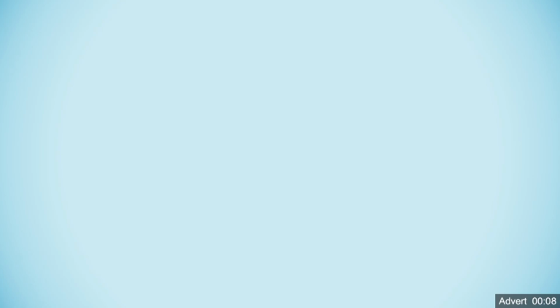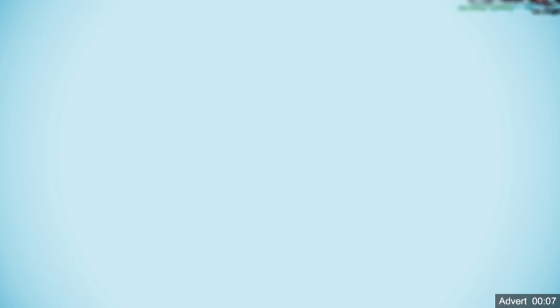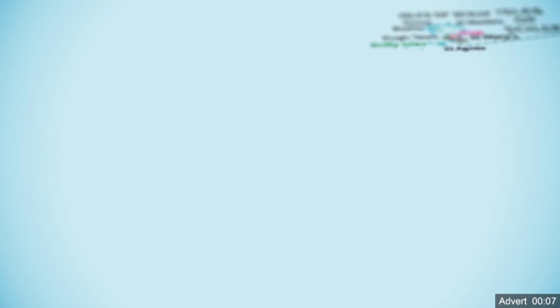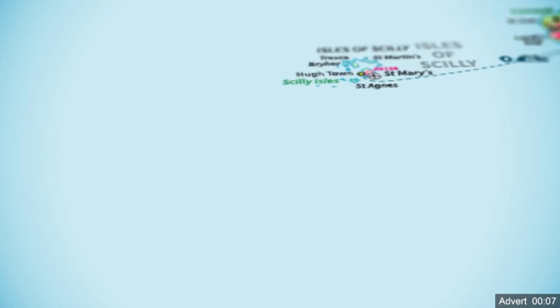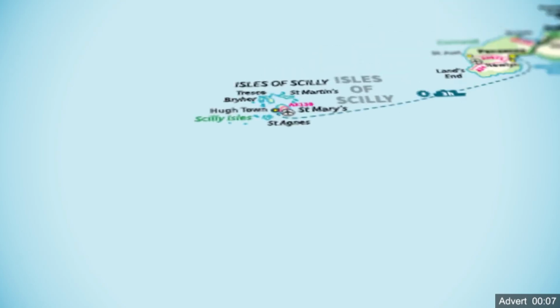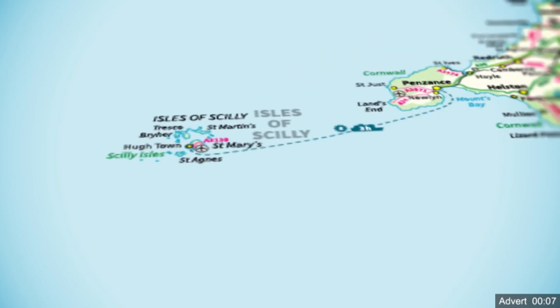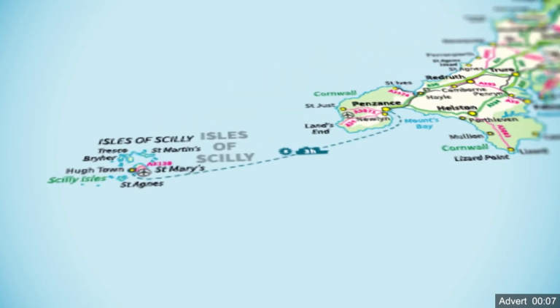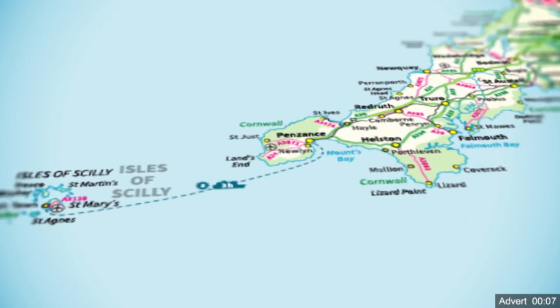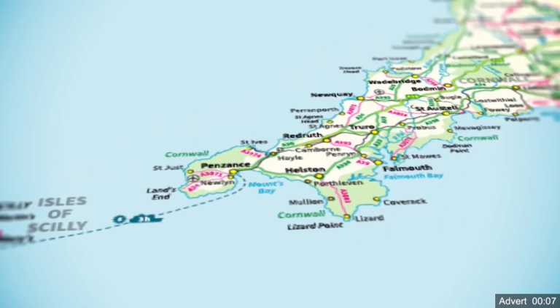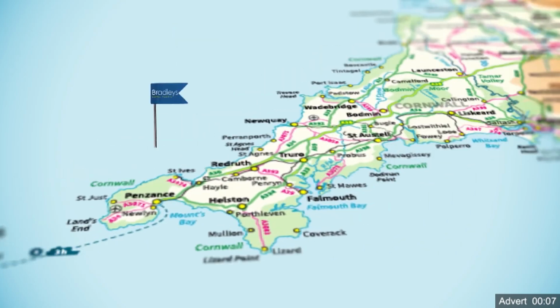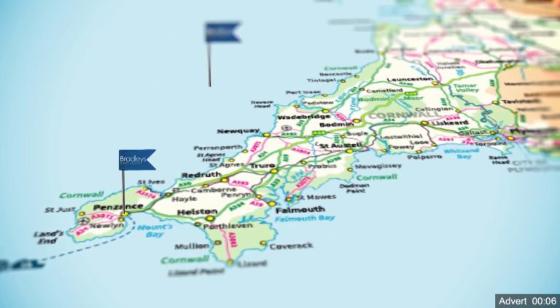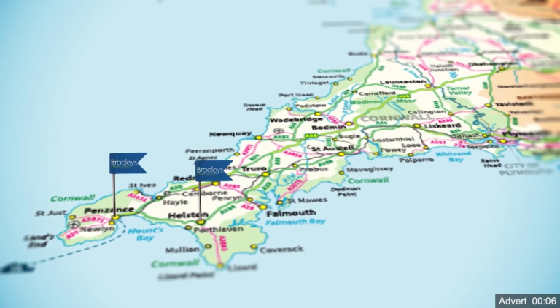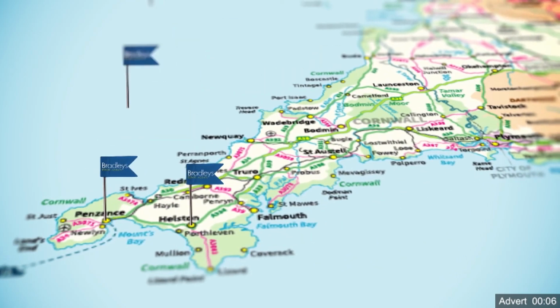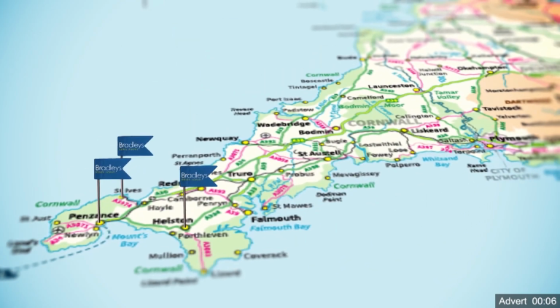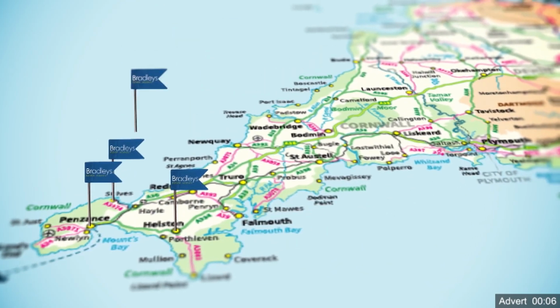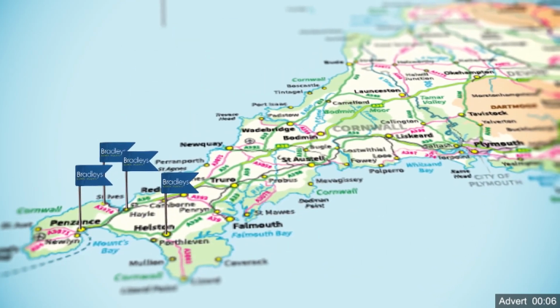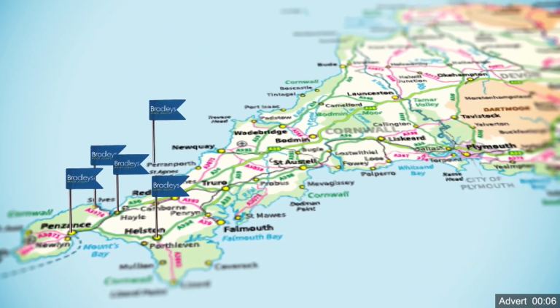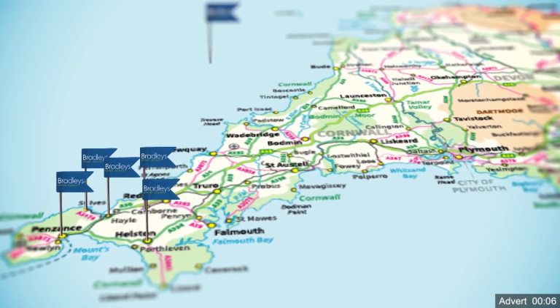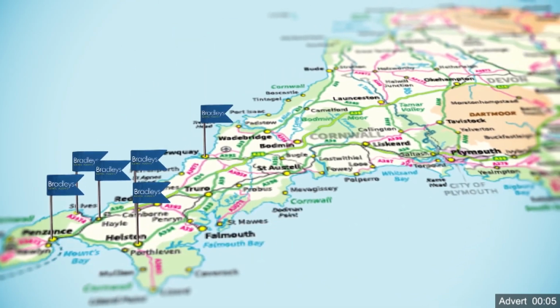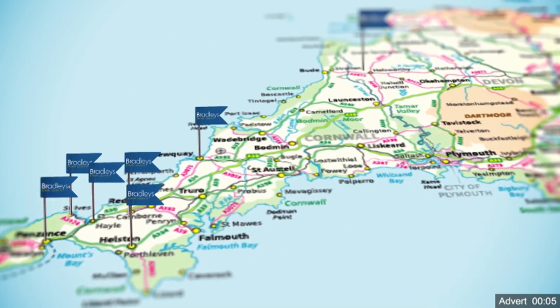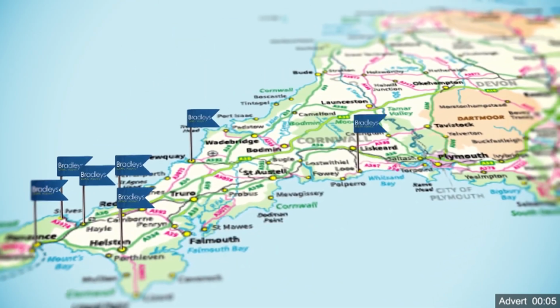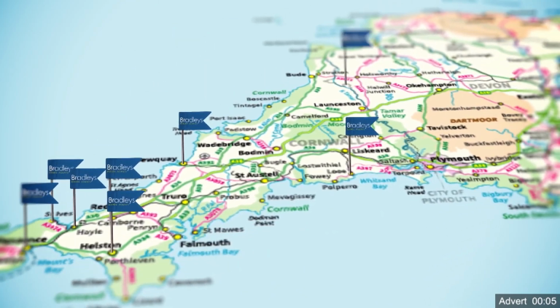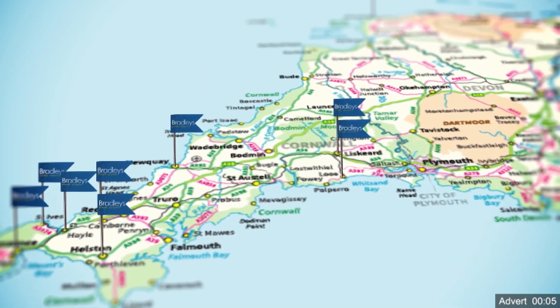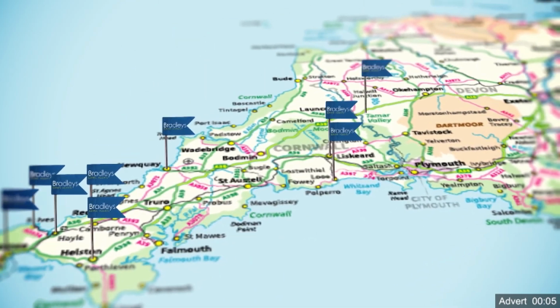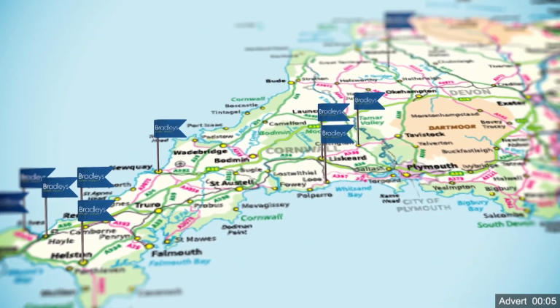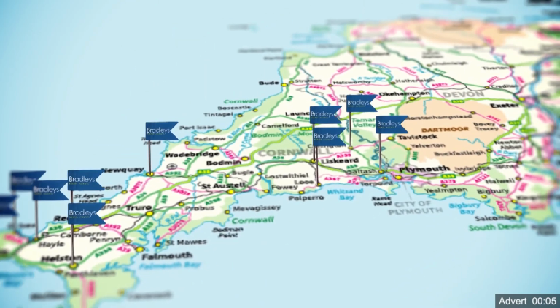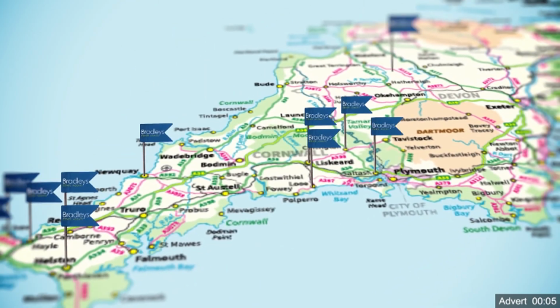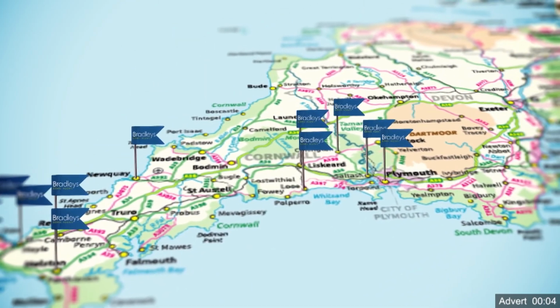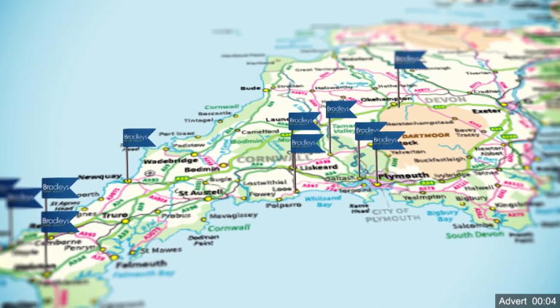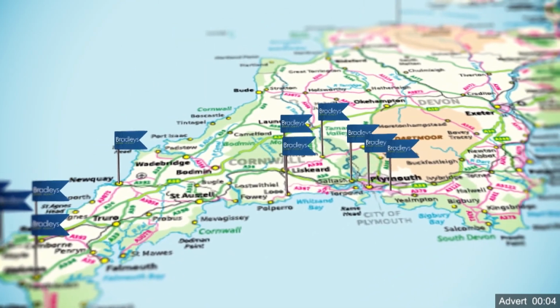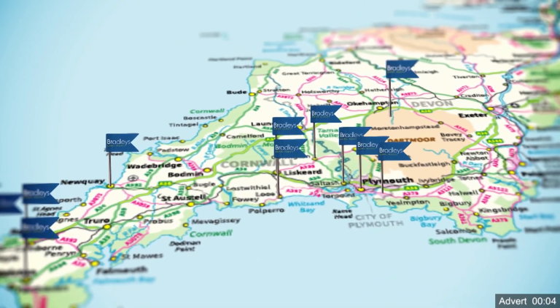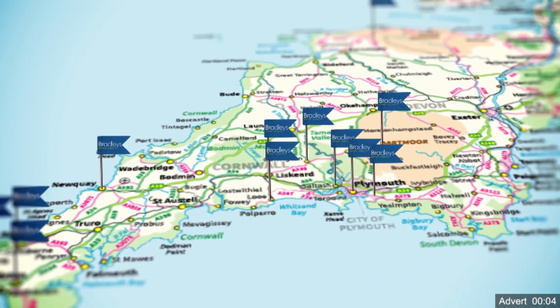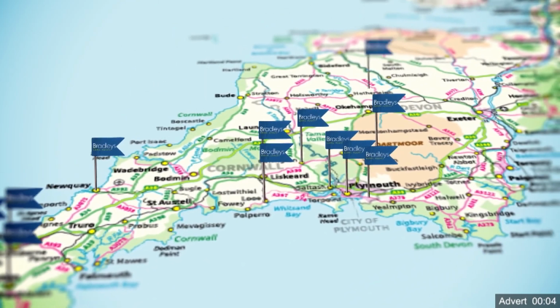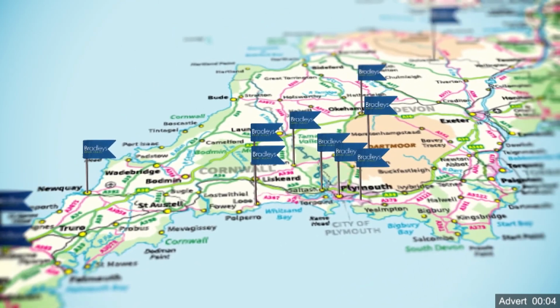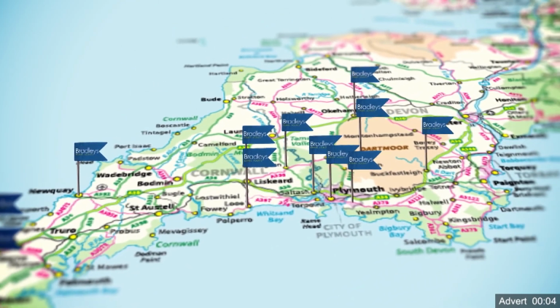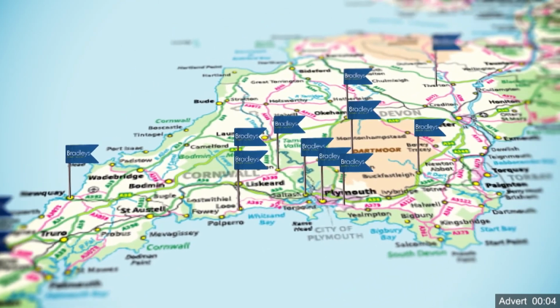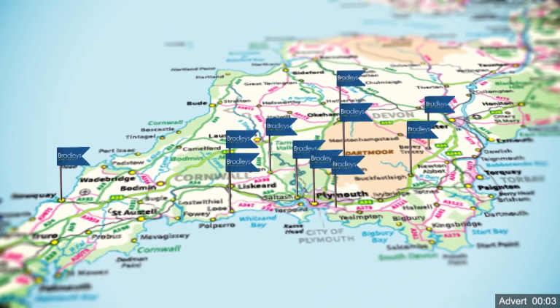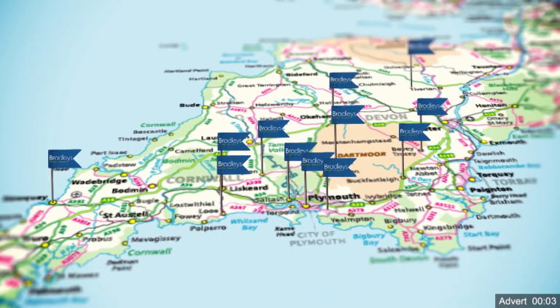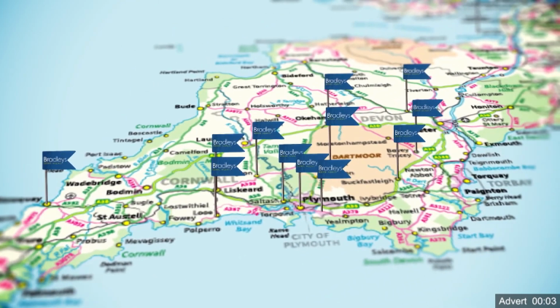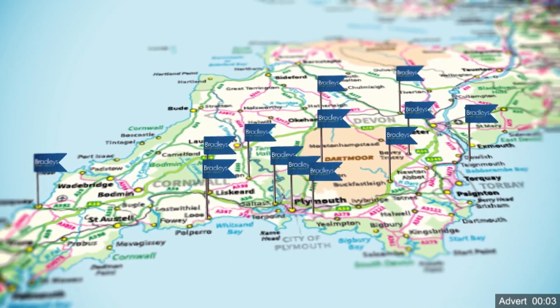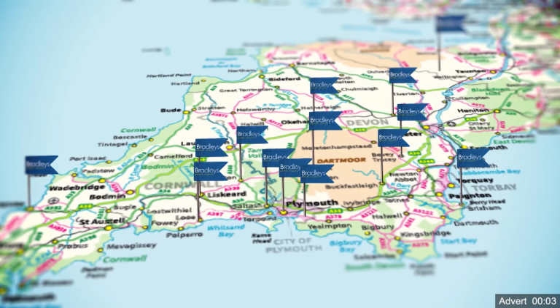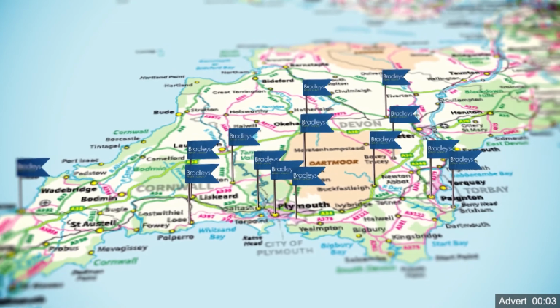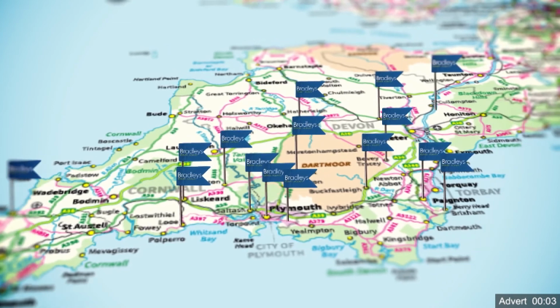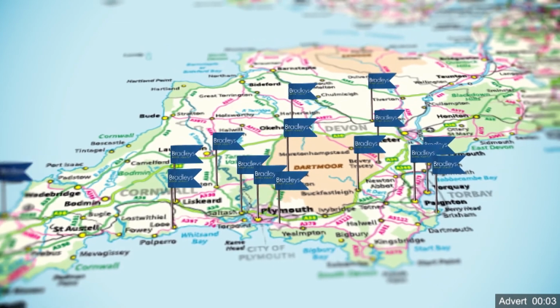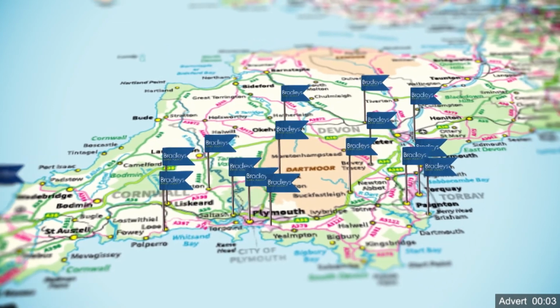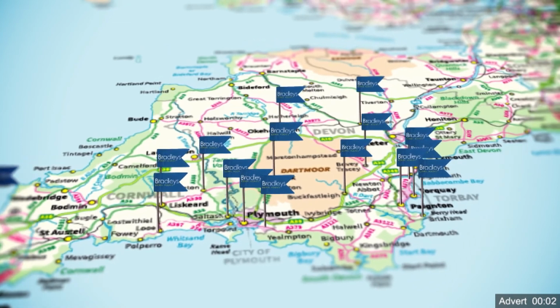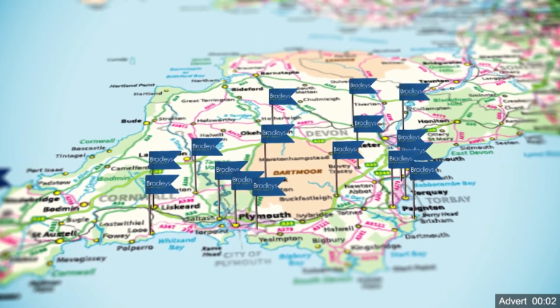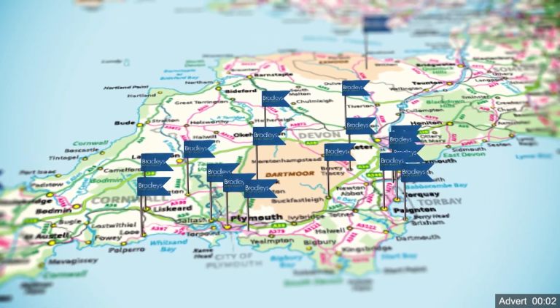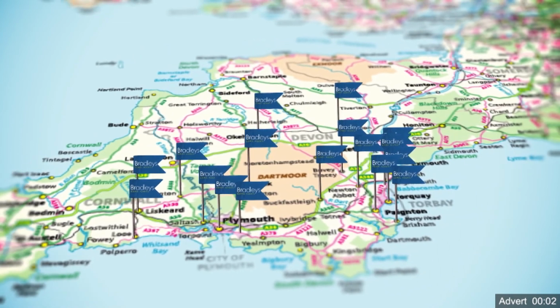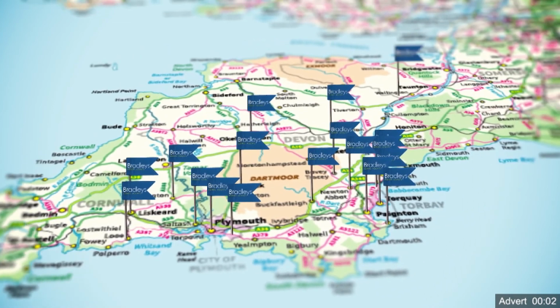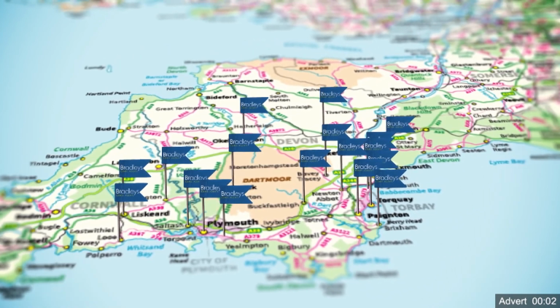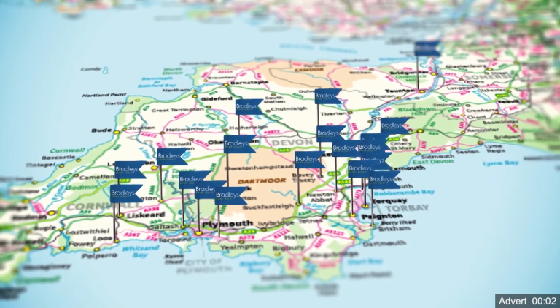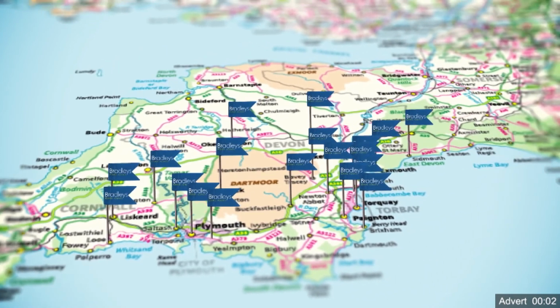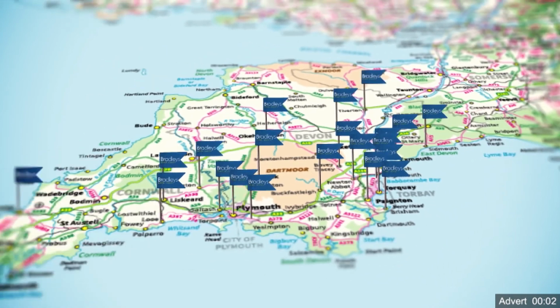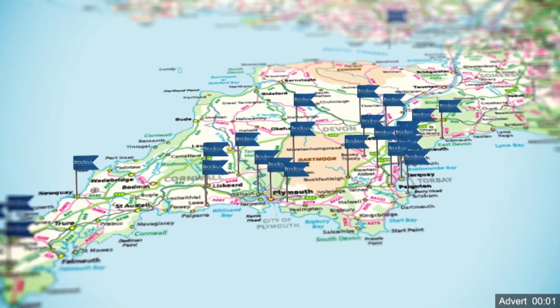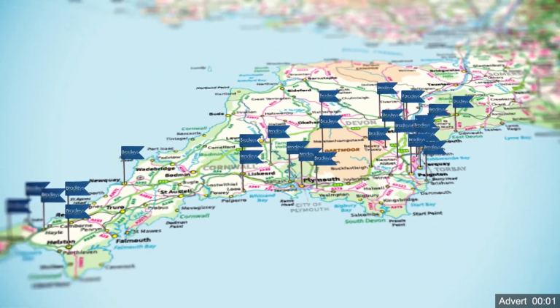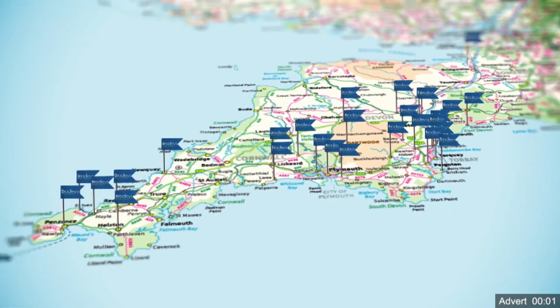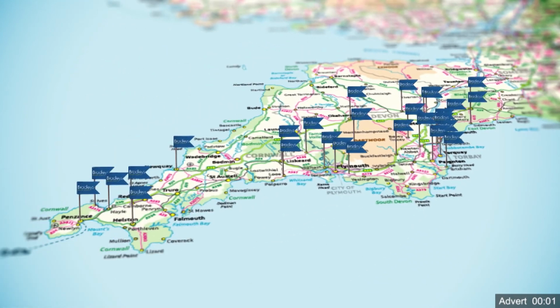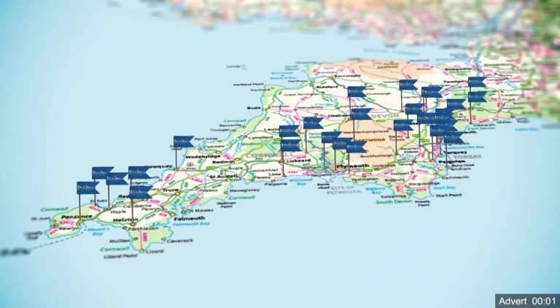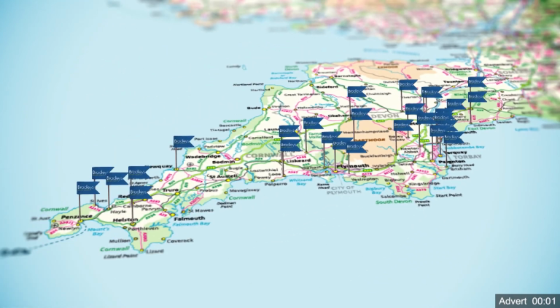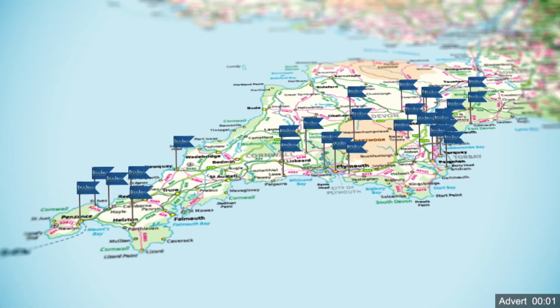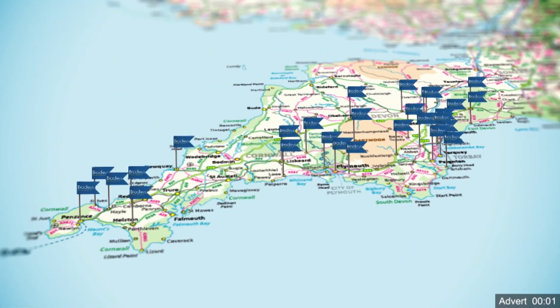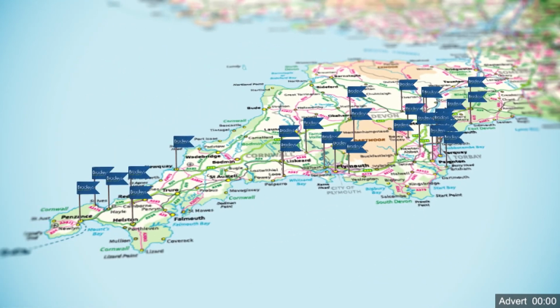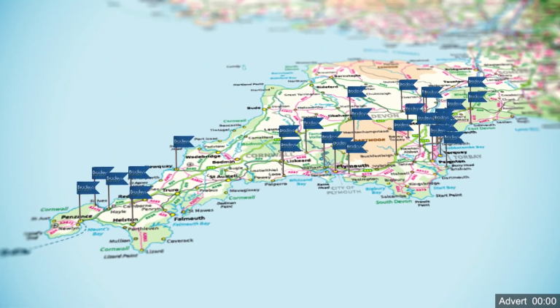Bradley's are the Southwest's leading independent estate agents, with 33 offices covering Cornwall, Devon and Somerset.